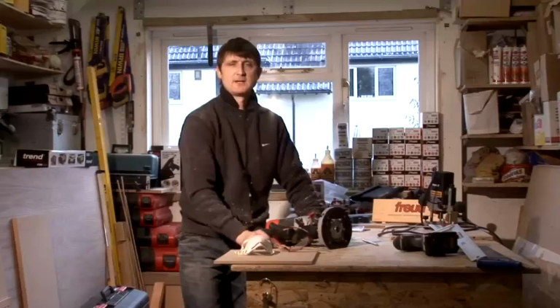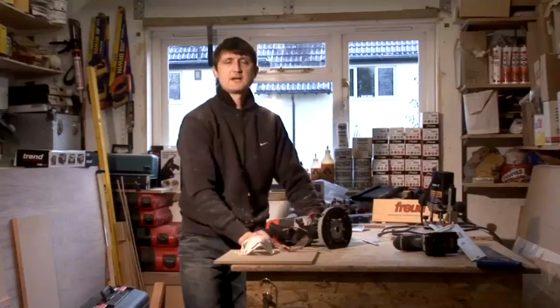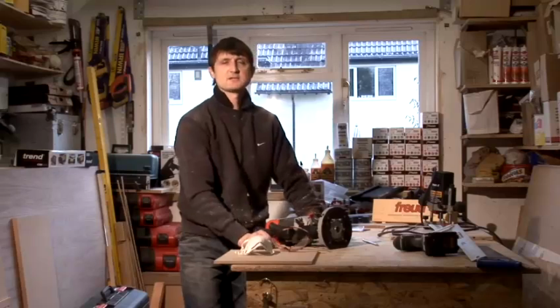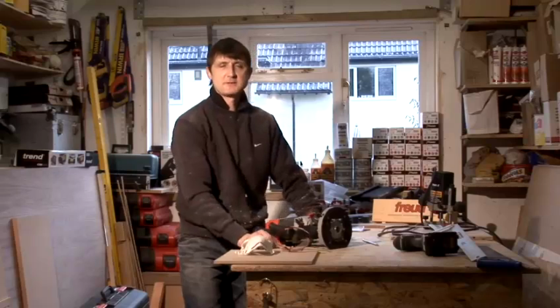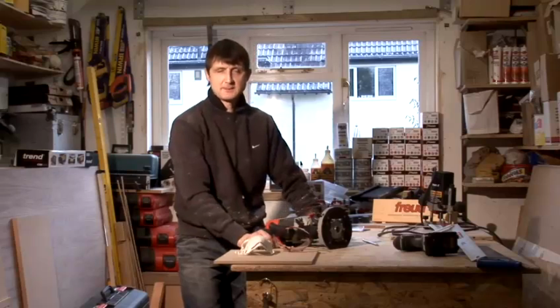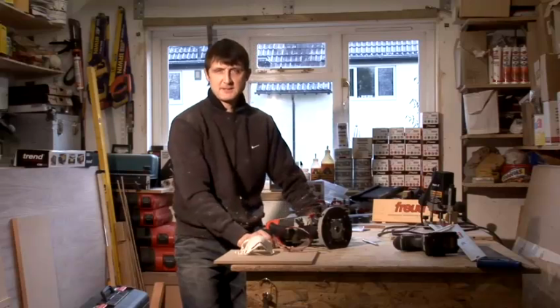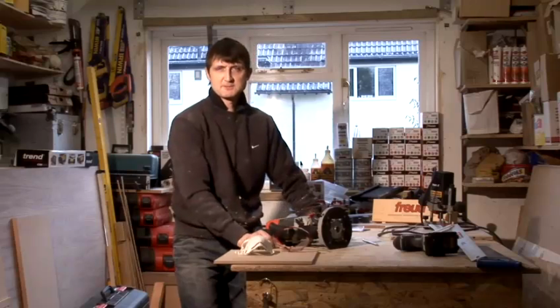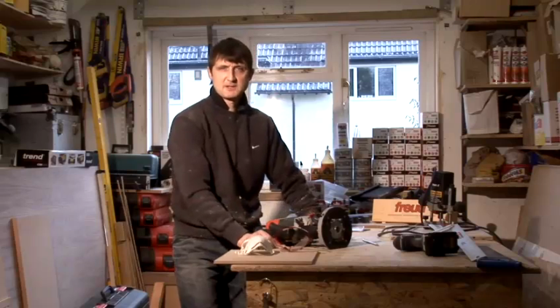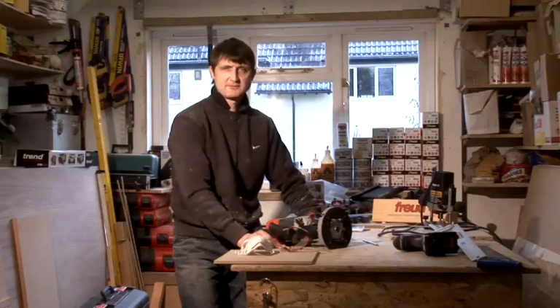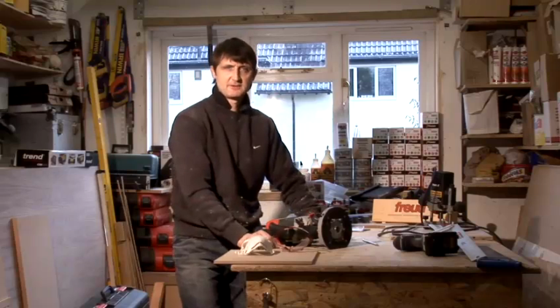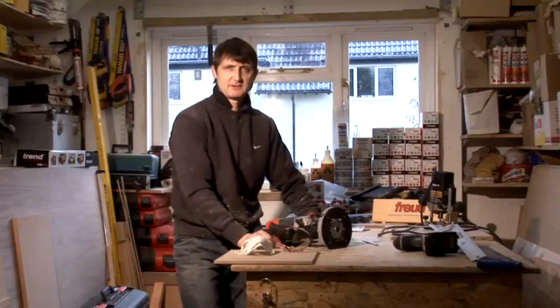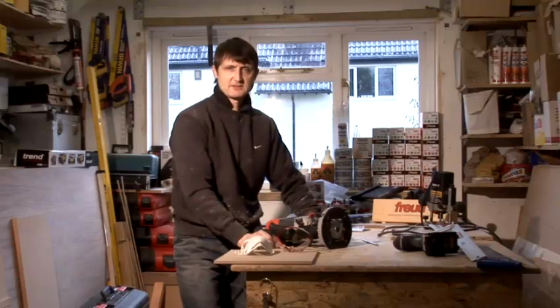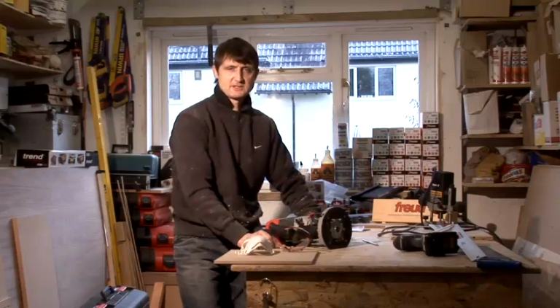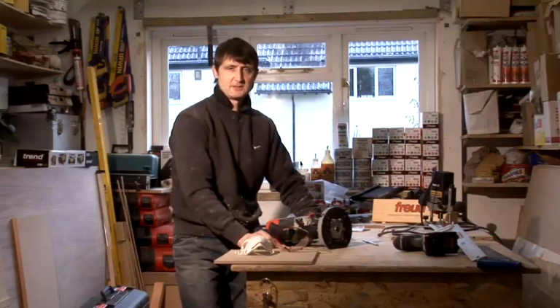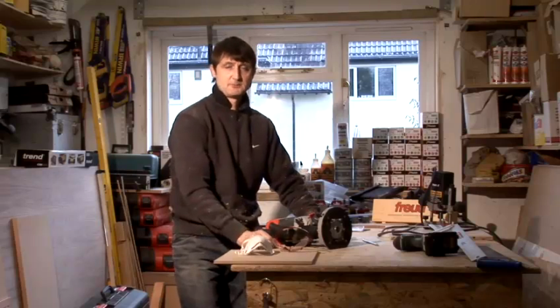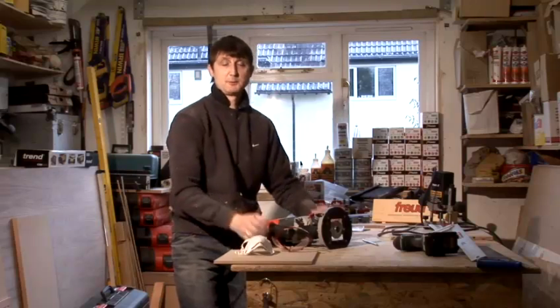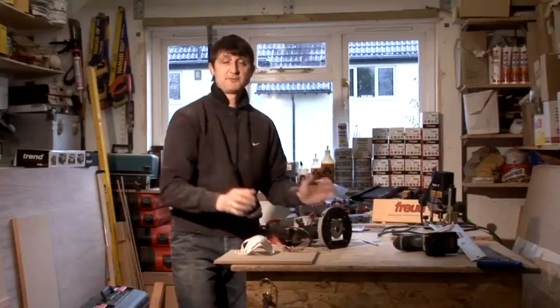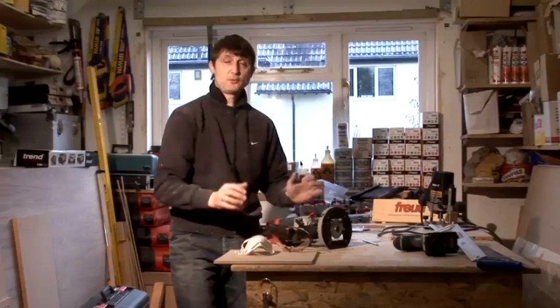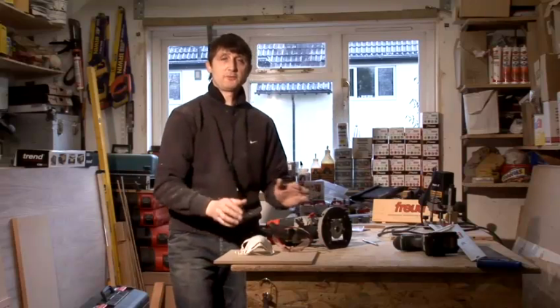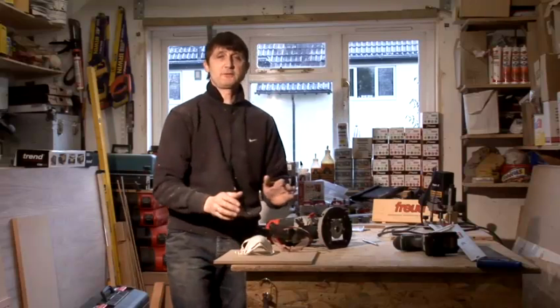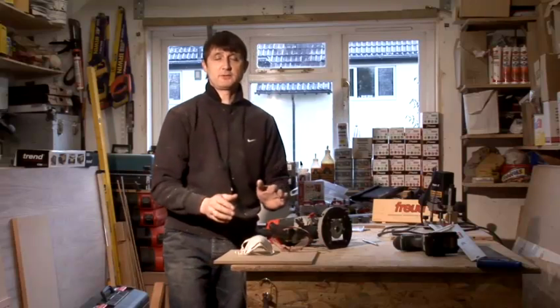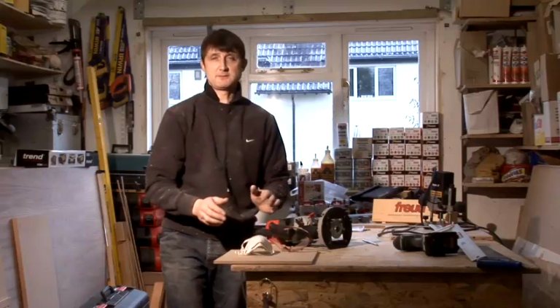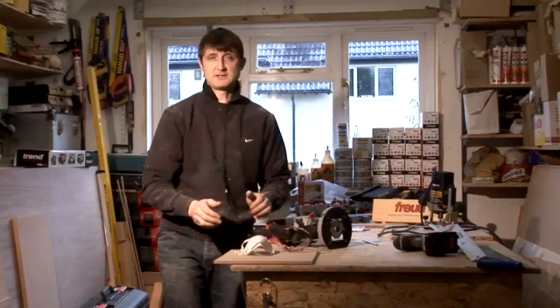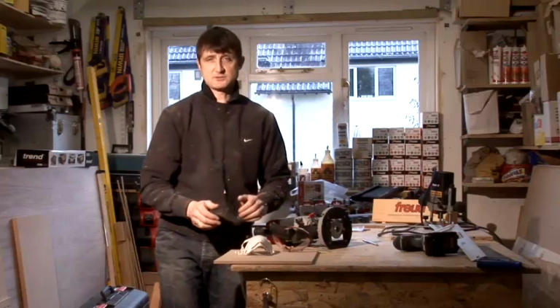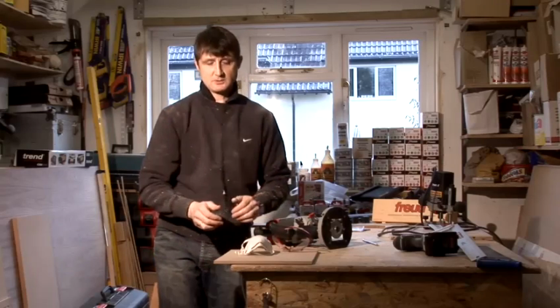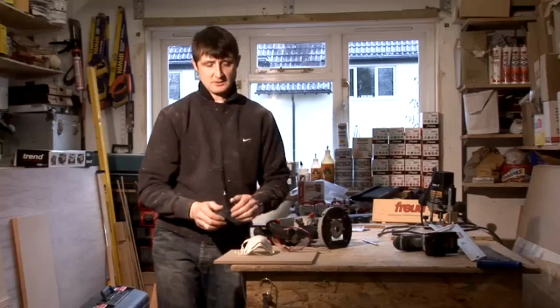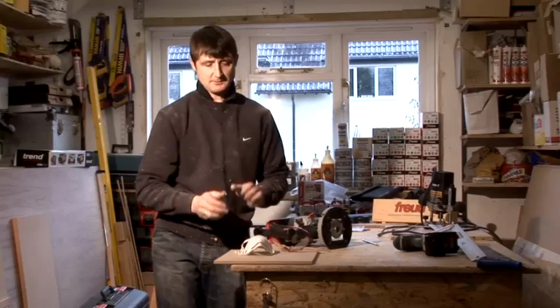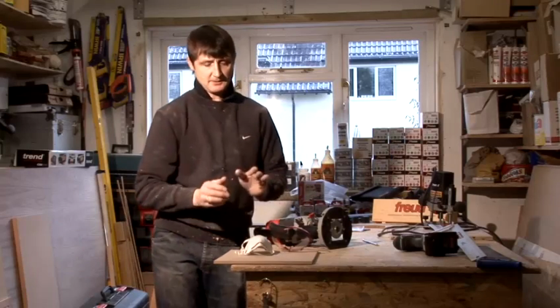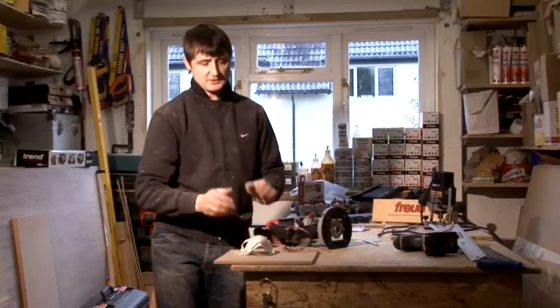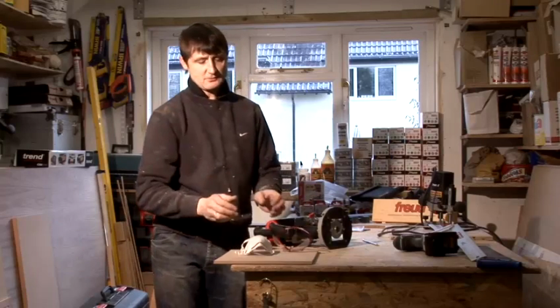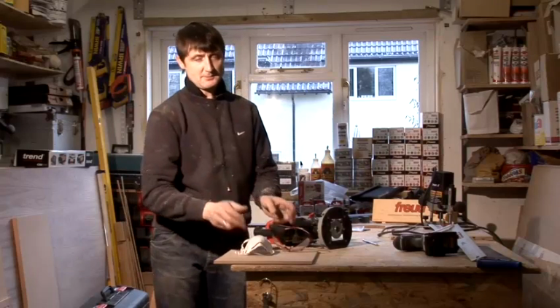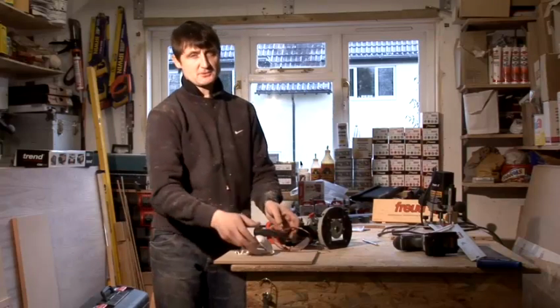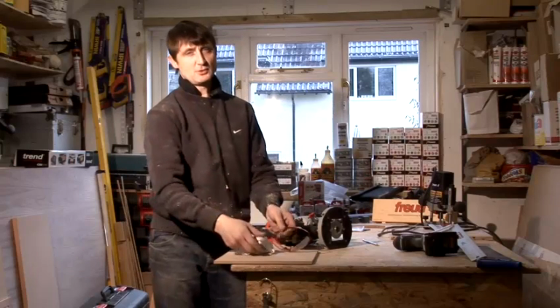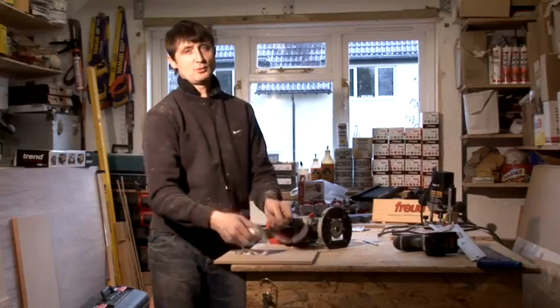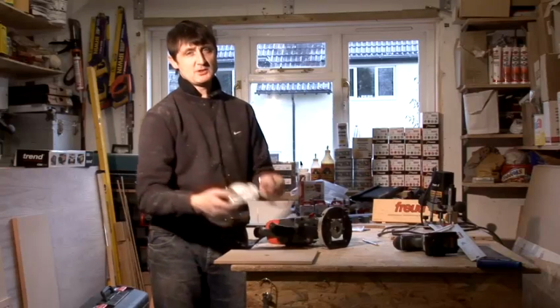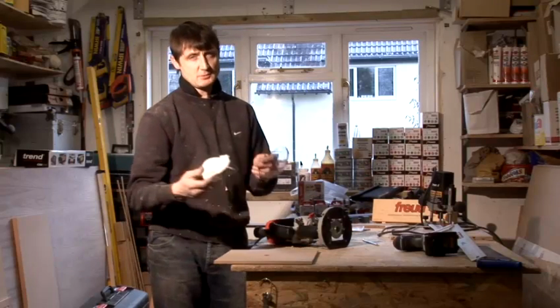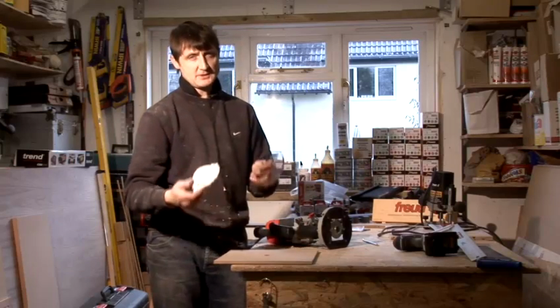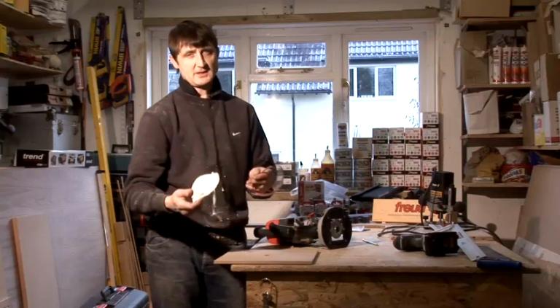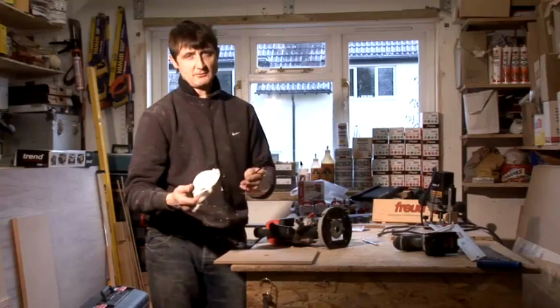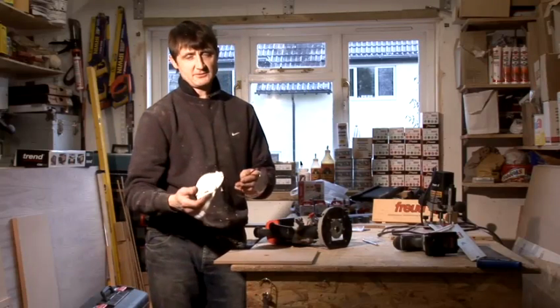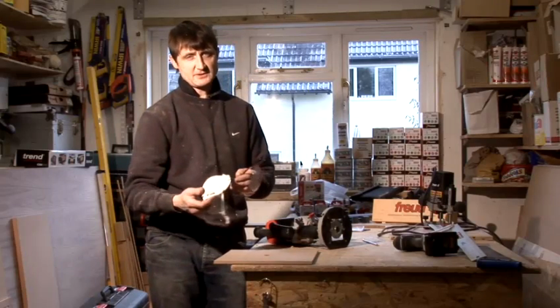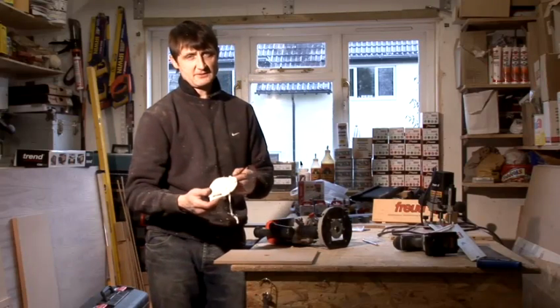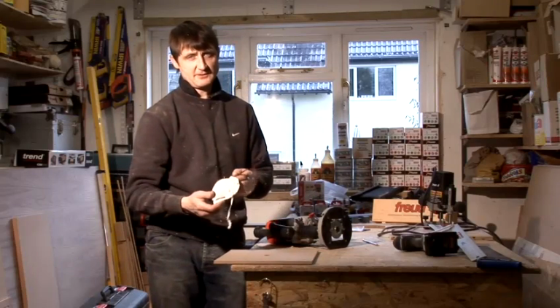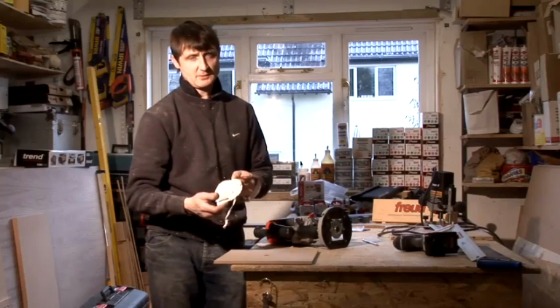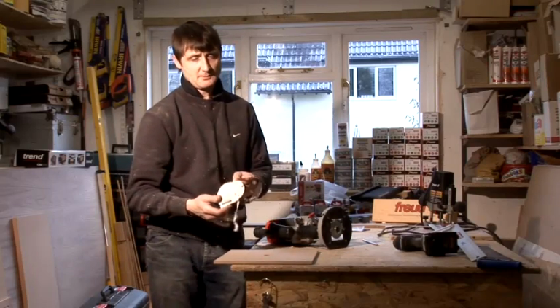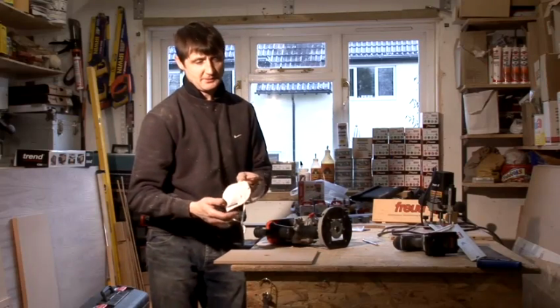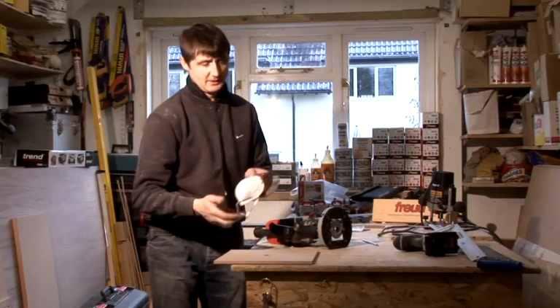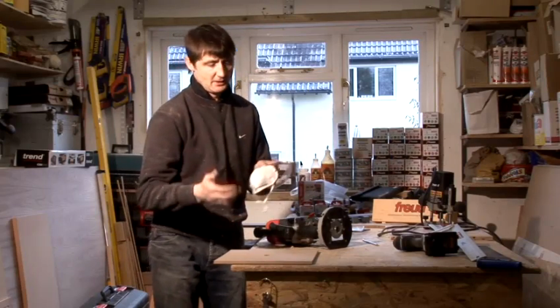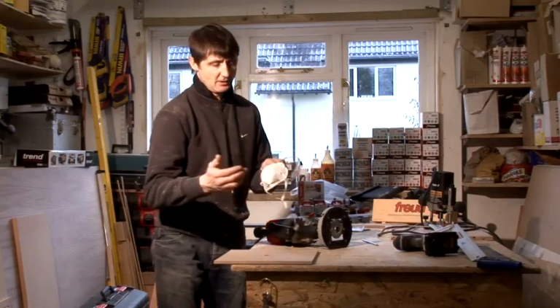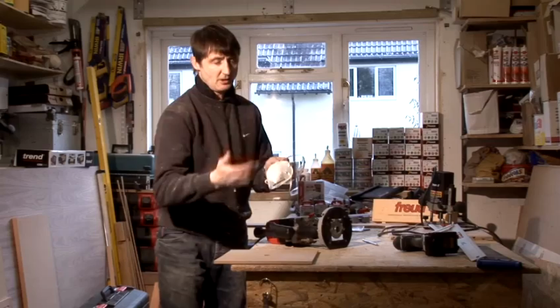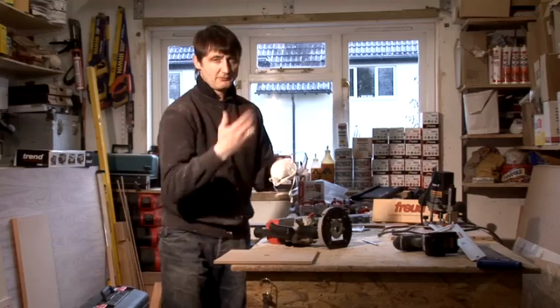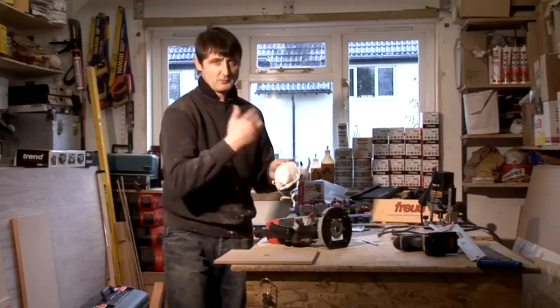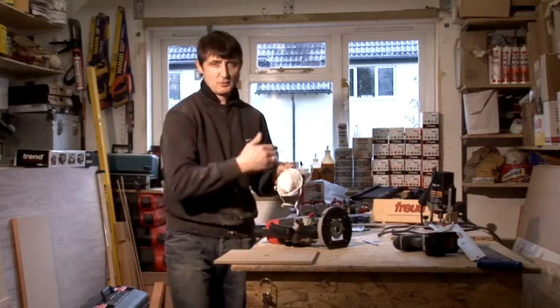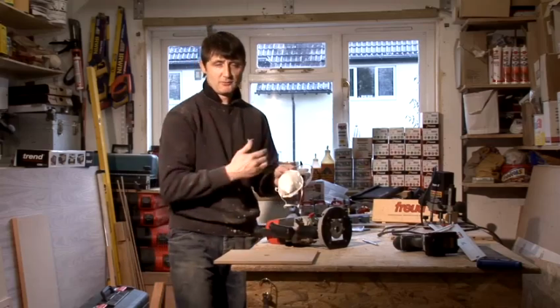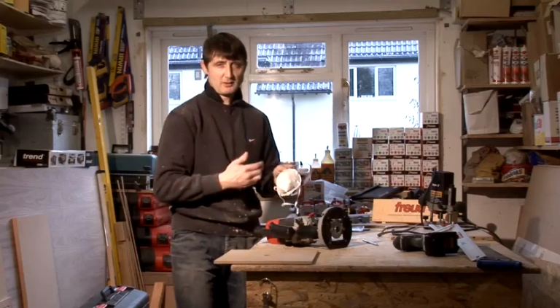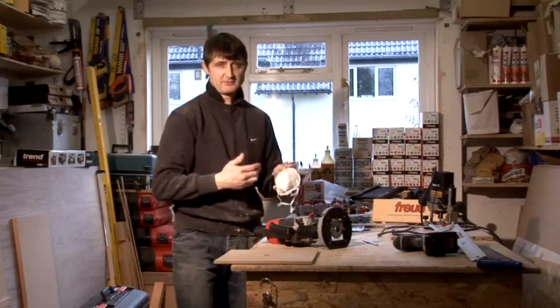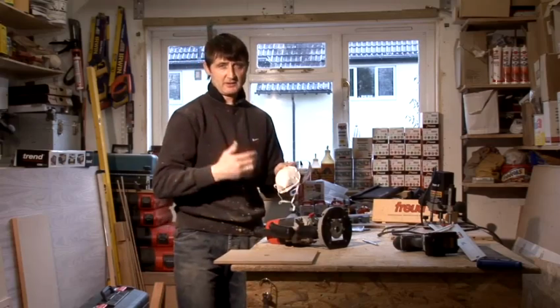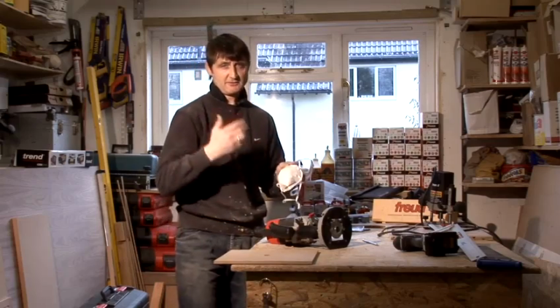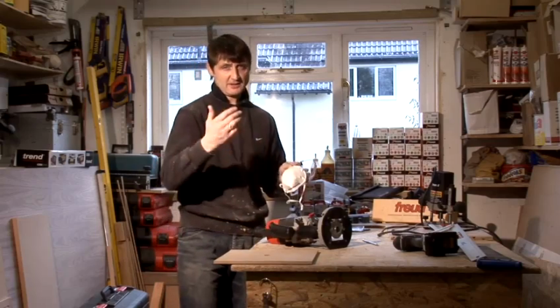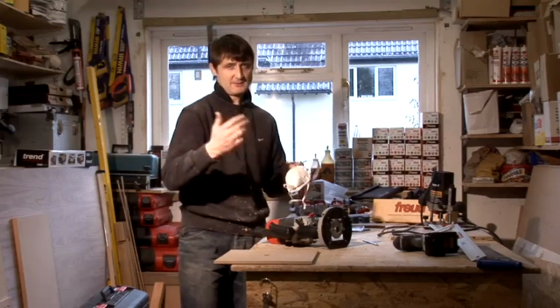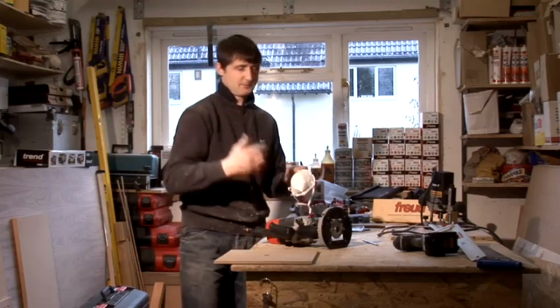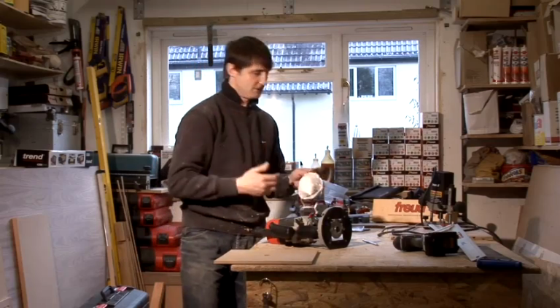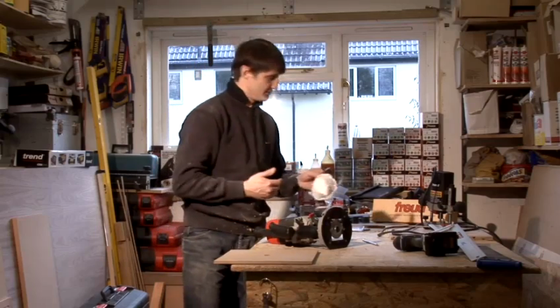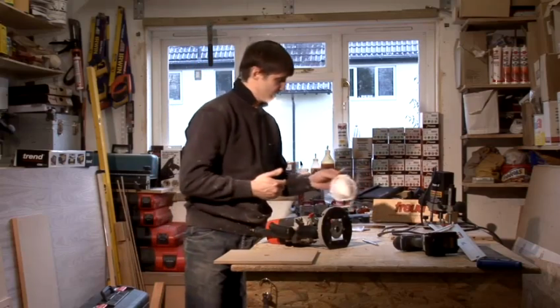How to make a base plate for your router. But before we commence work, please remember to always wear your health and safety equipment. I've removed mine today for camera purposes.